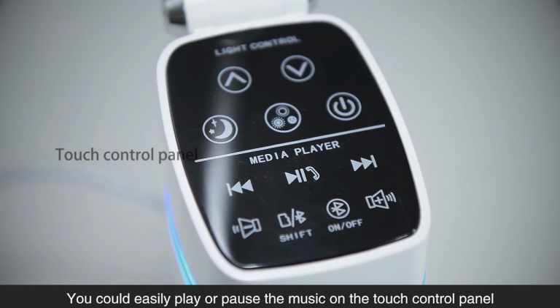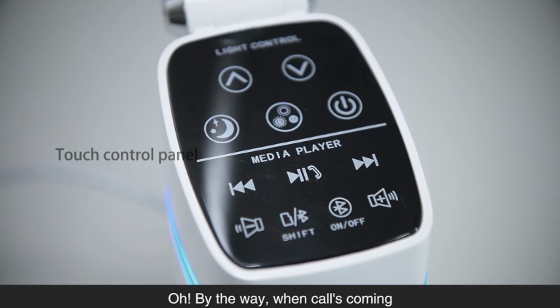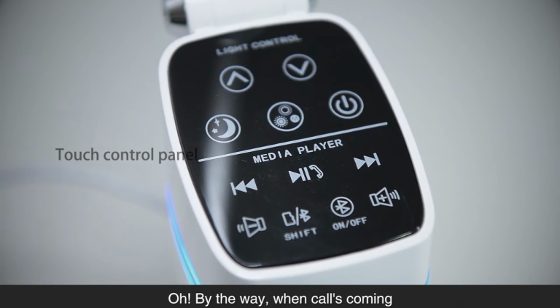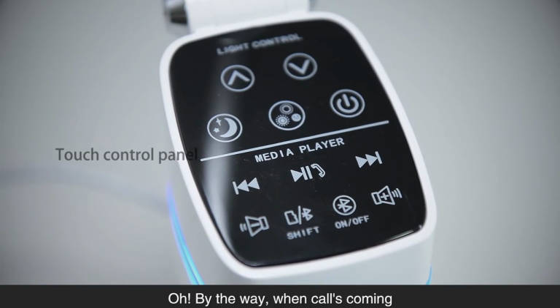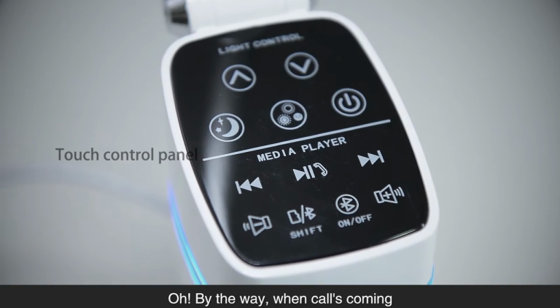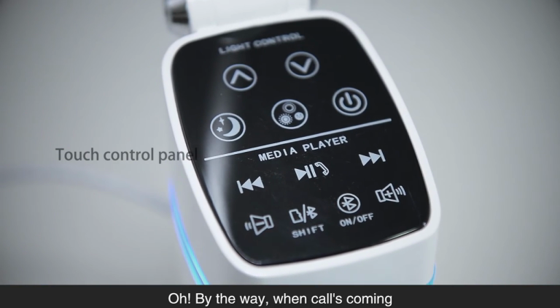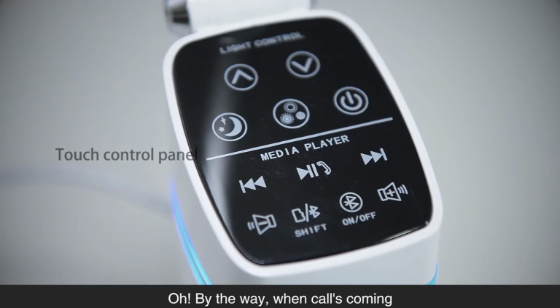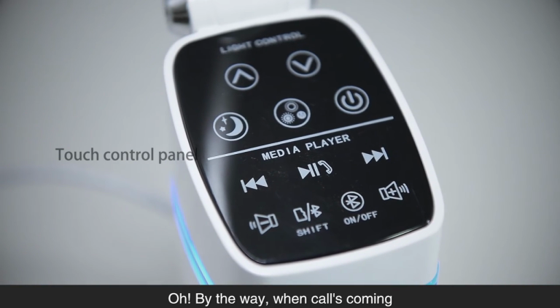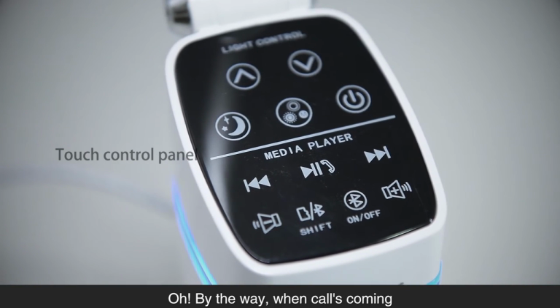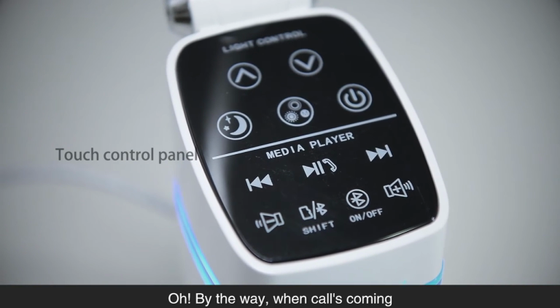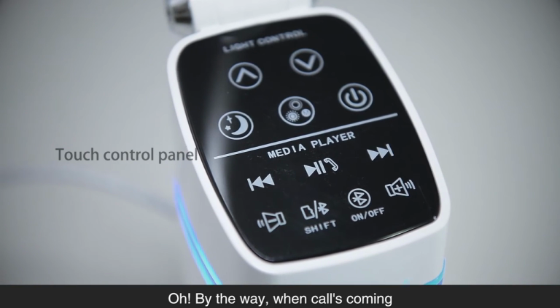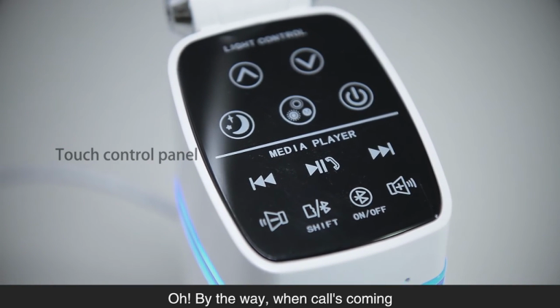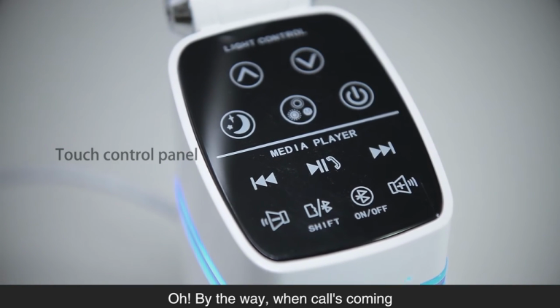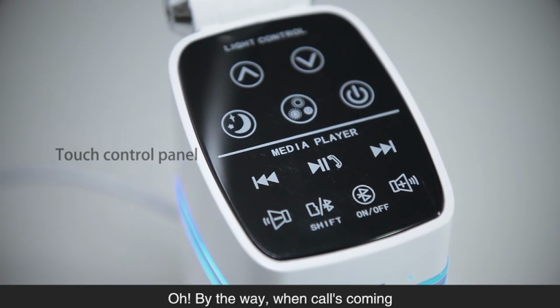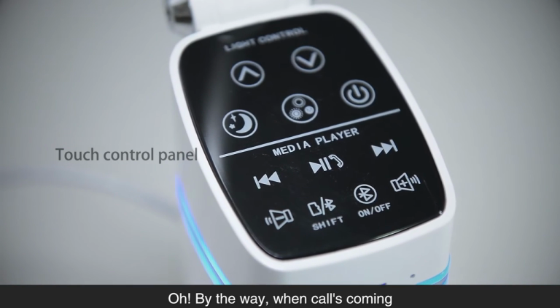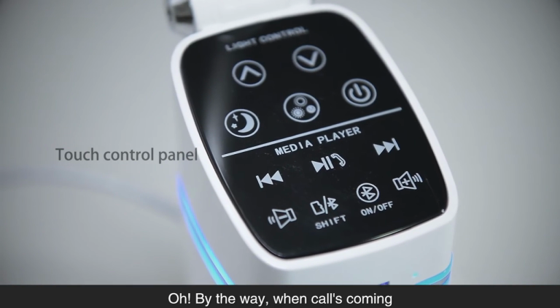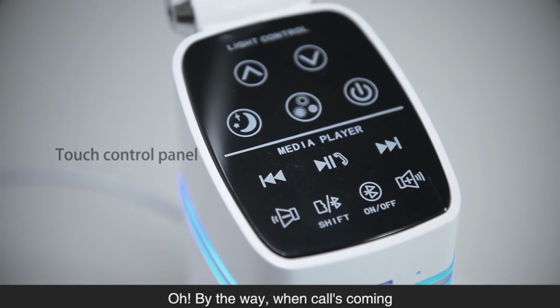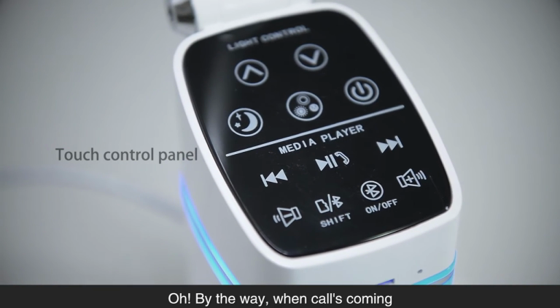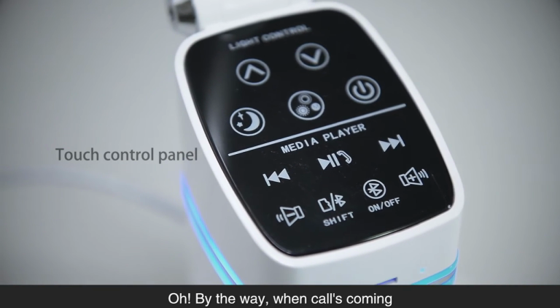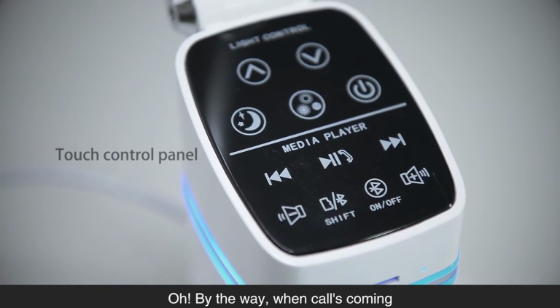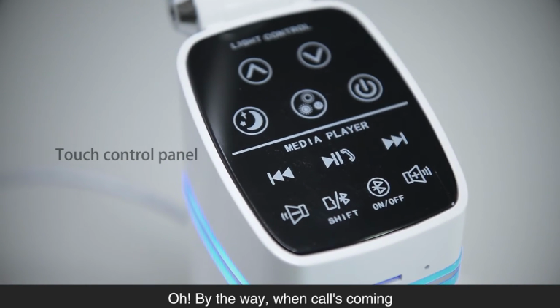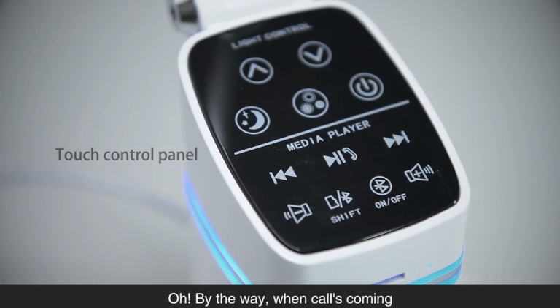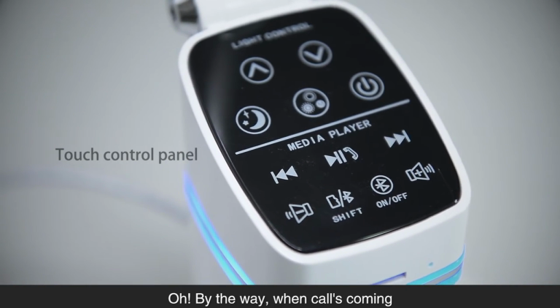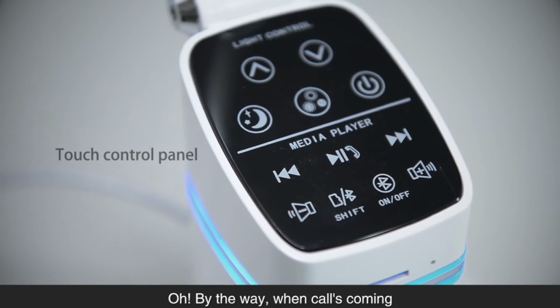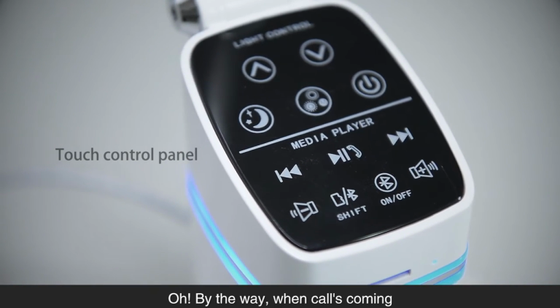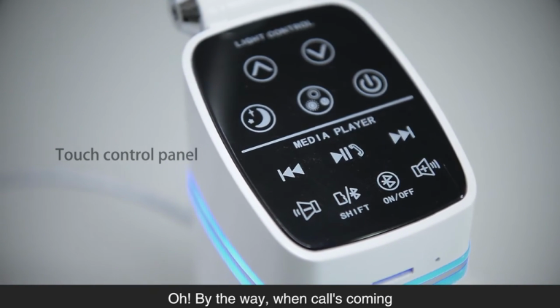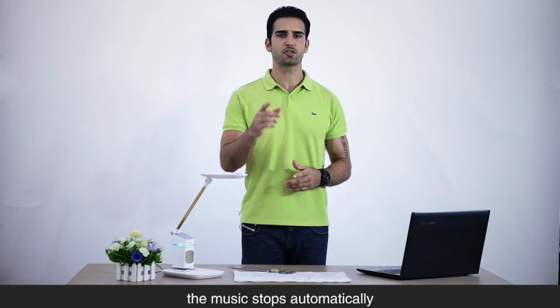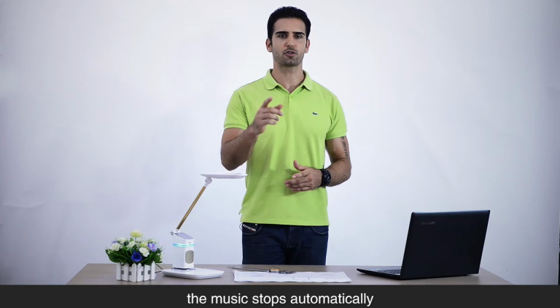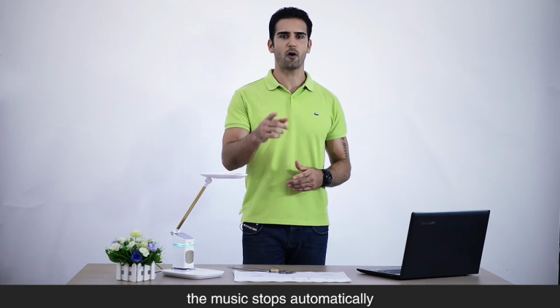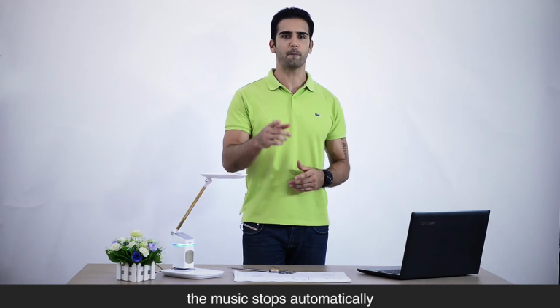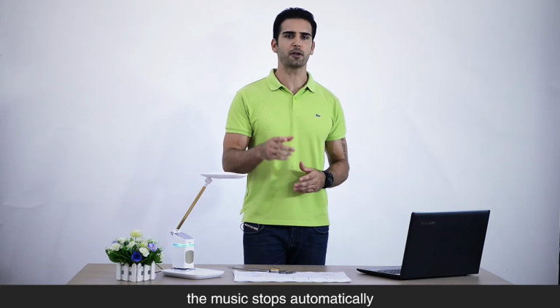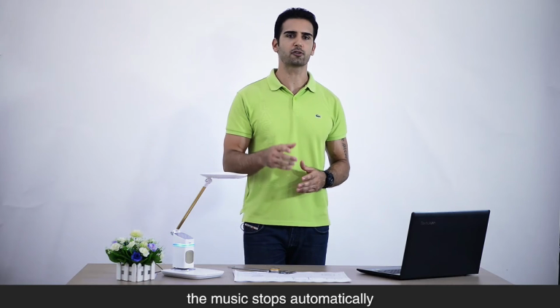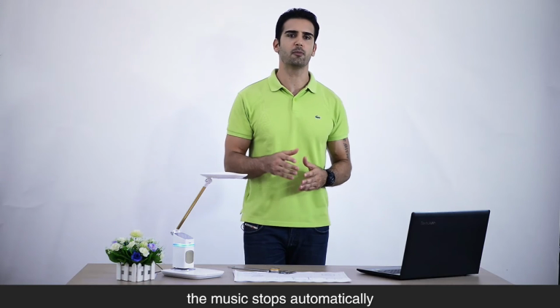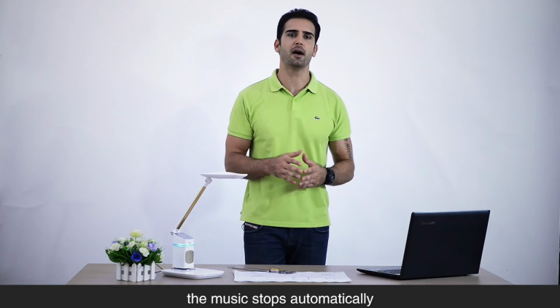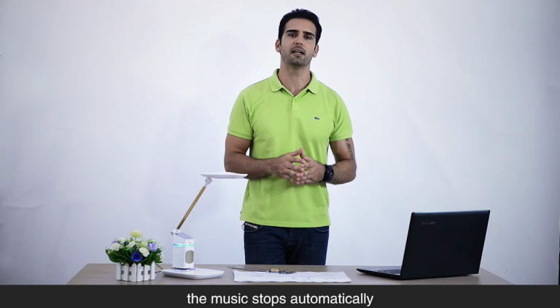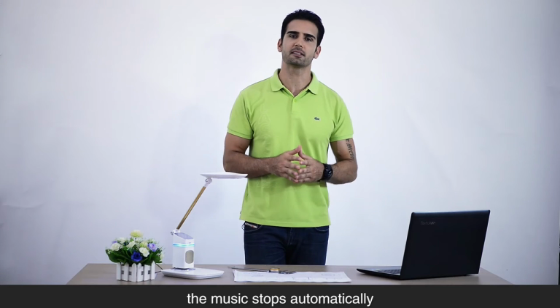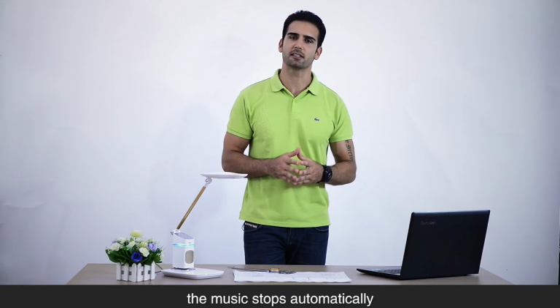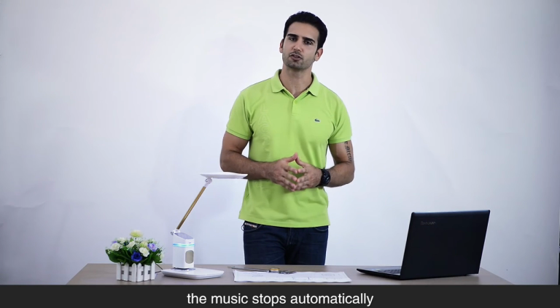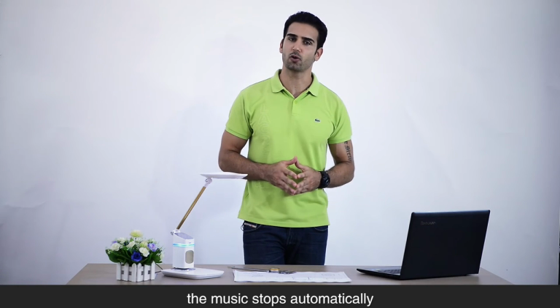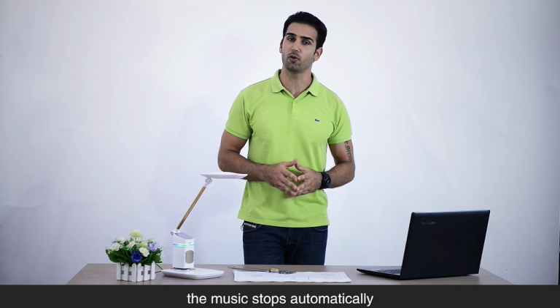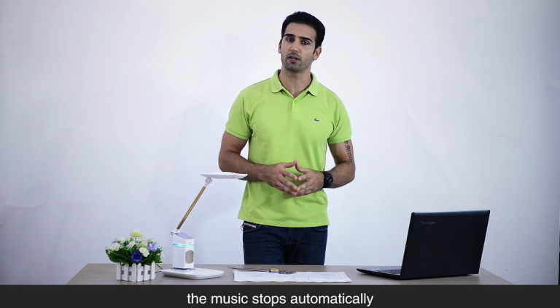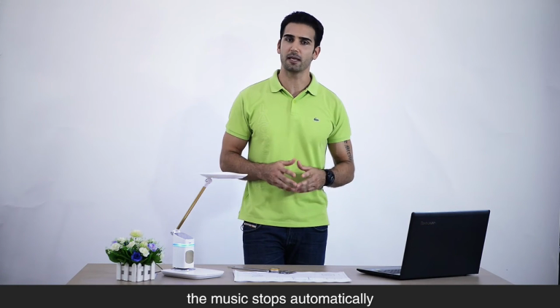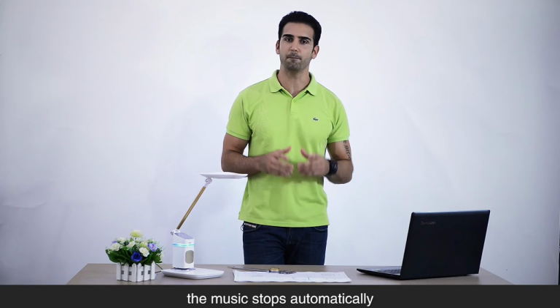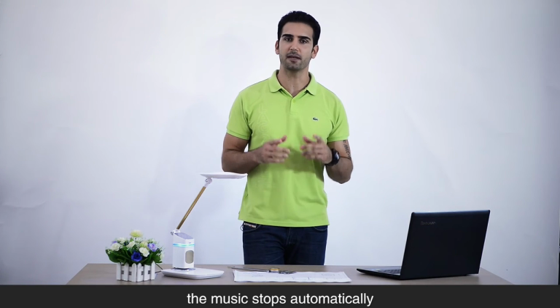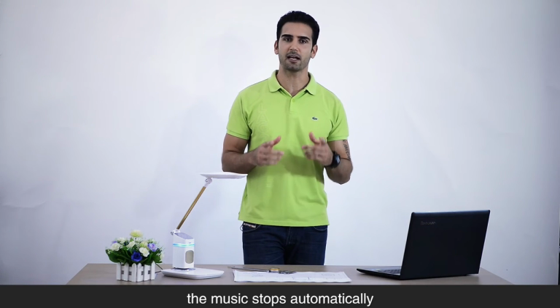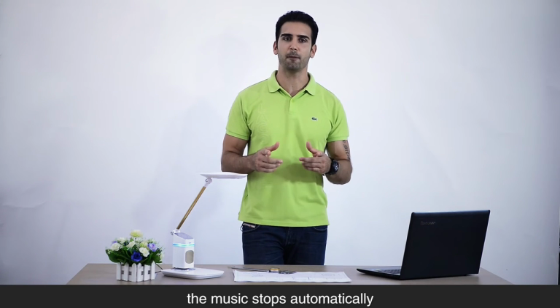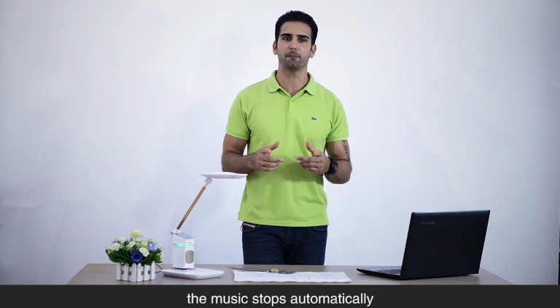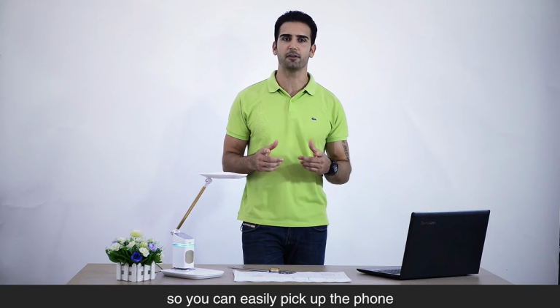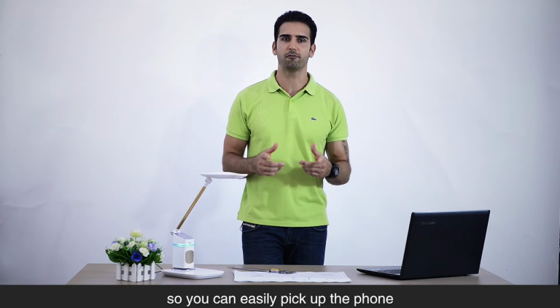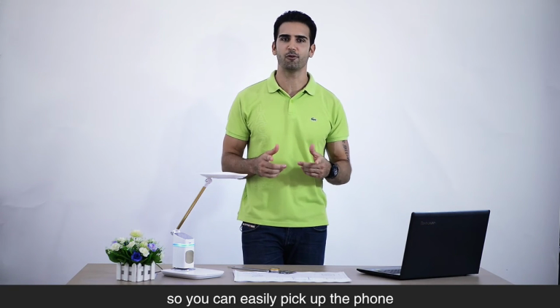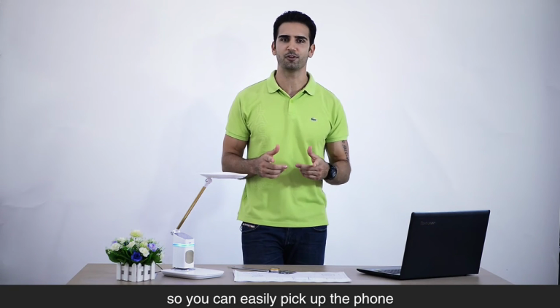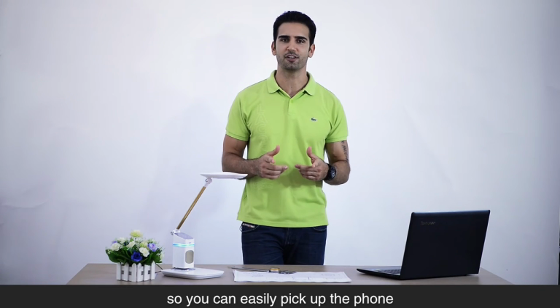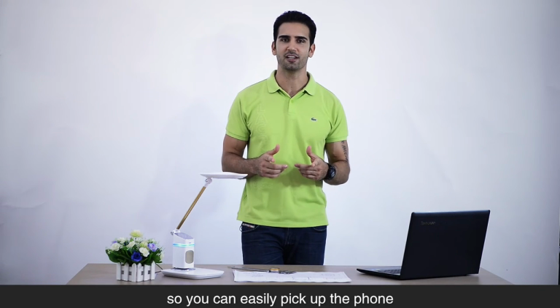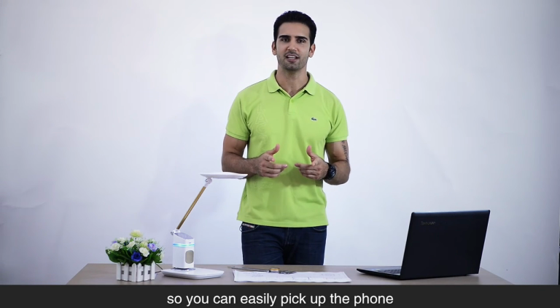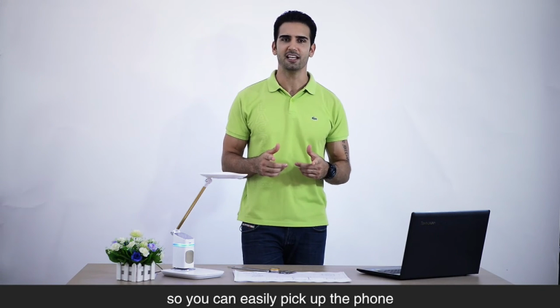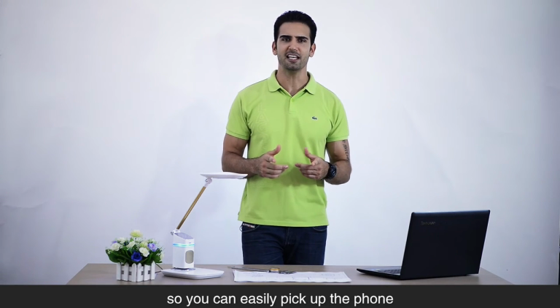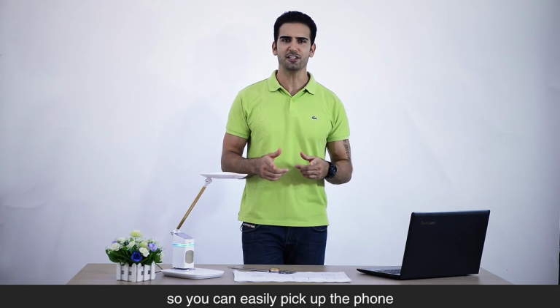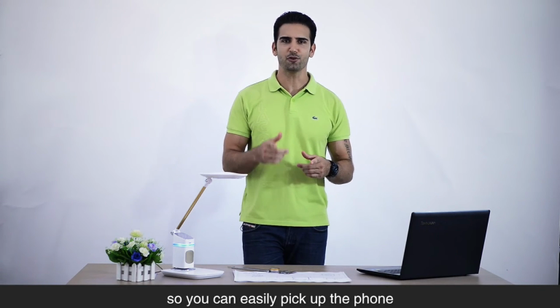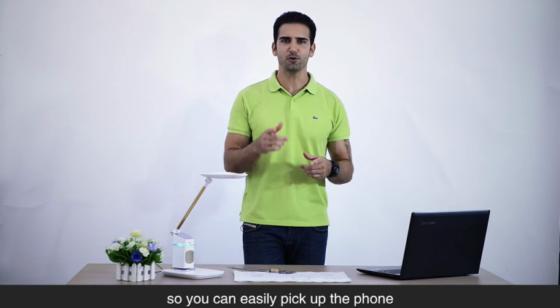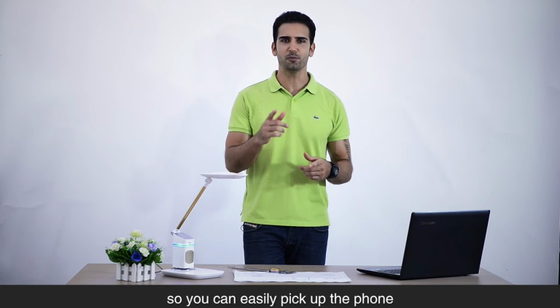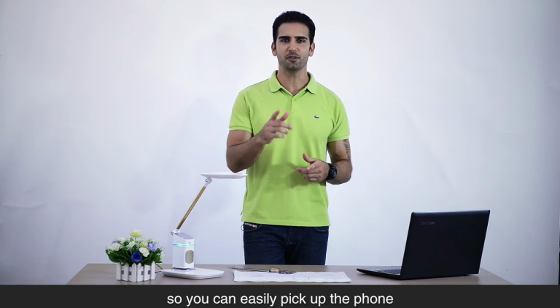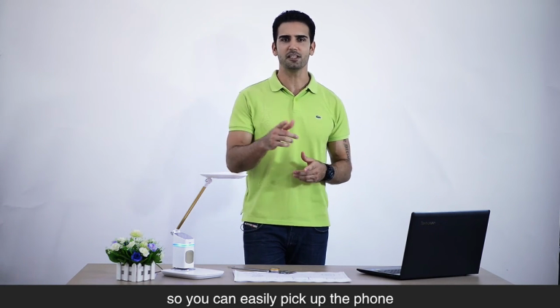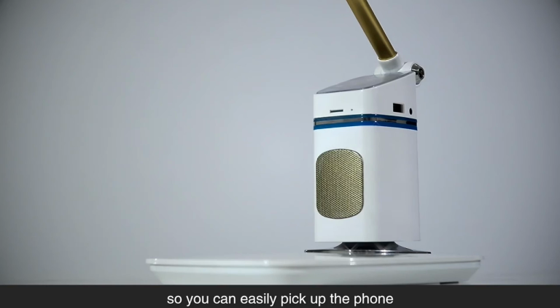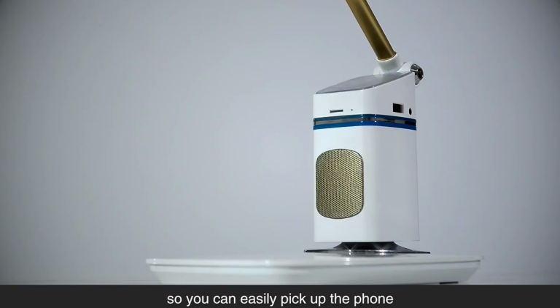By the way, when a call is coming in, the music stops automatically so you can pick up the phone.